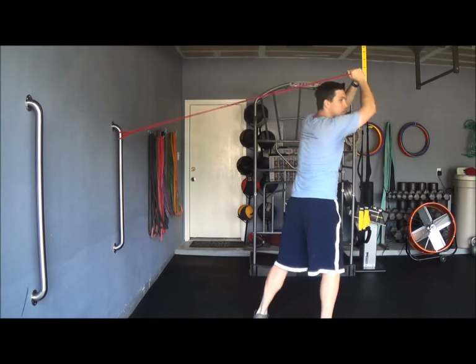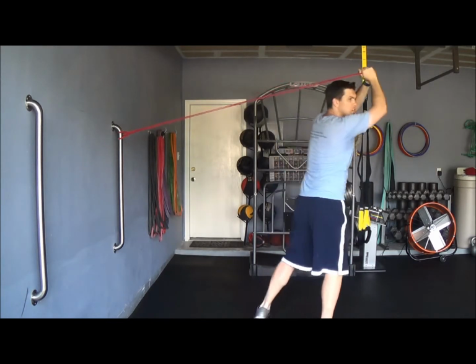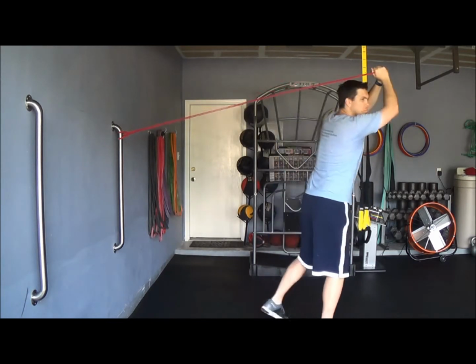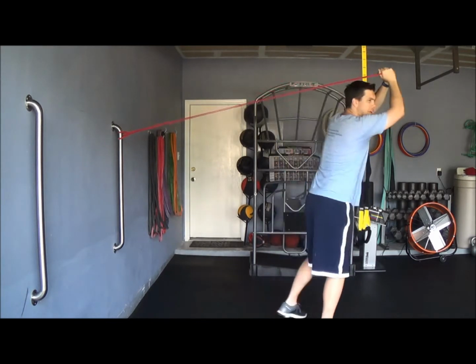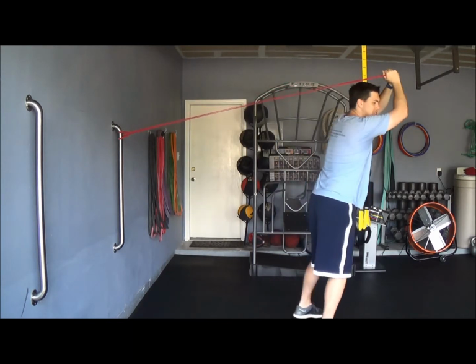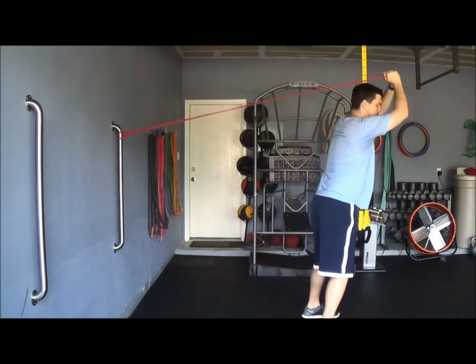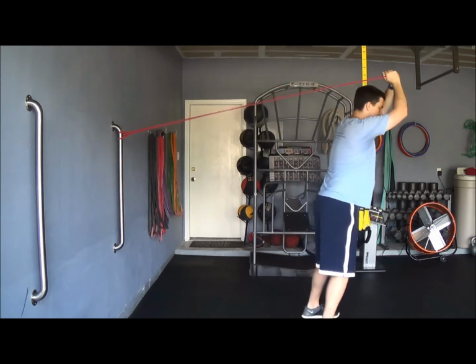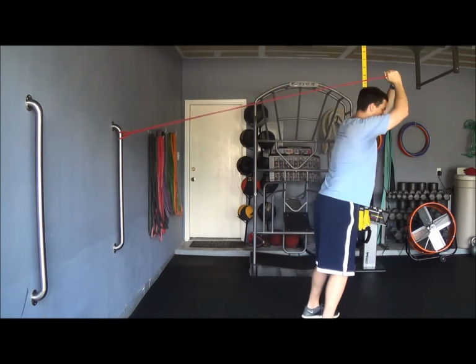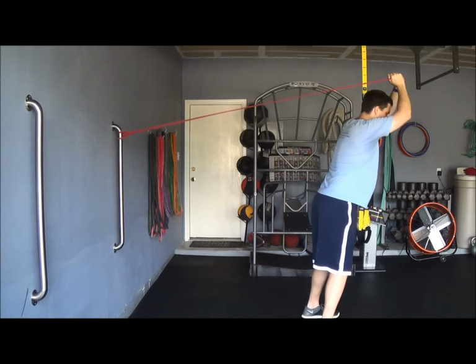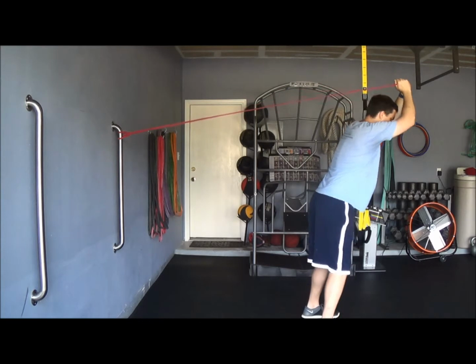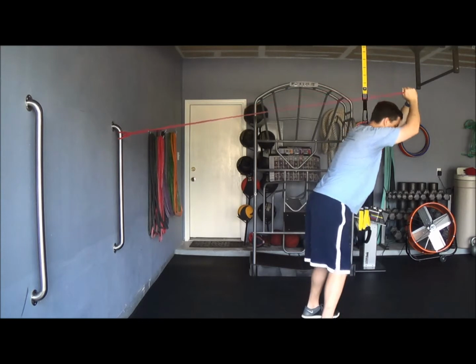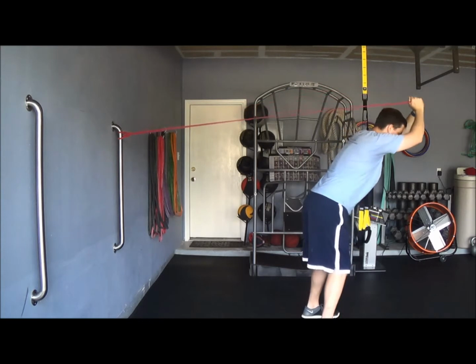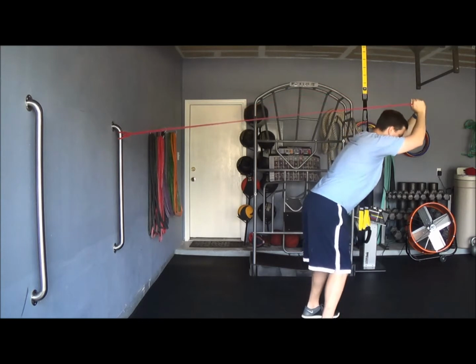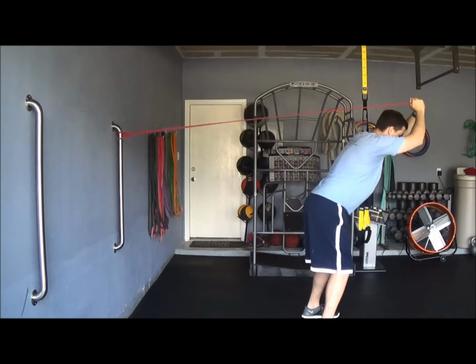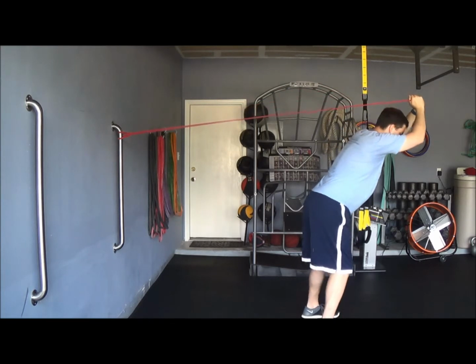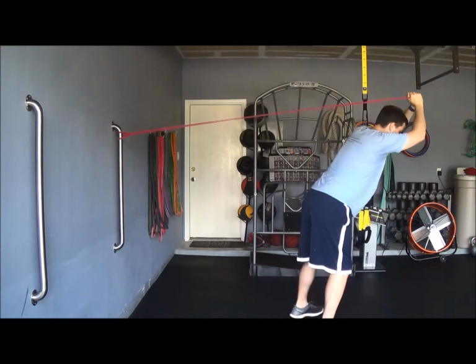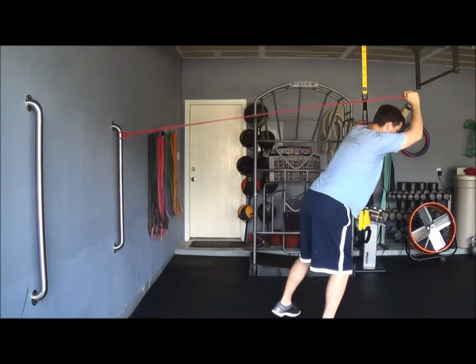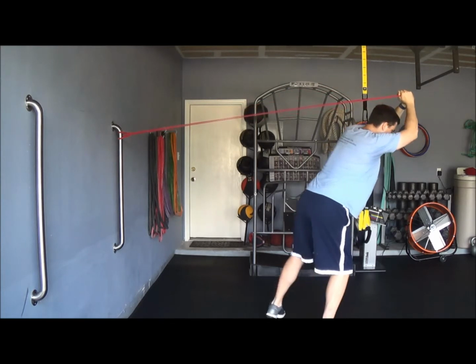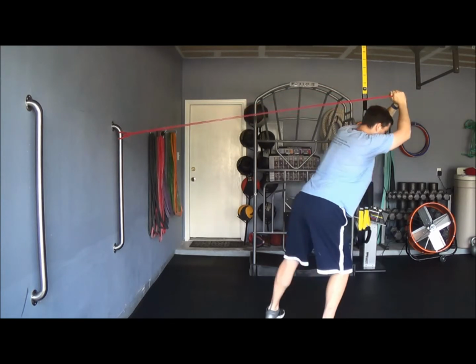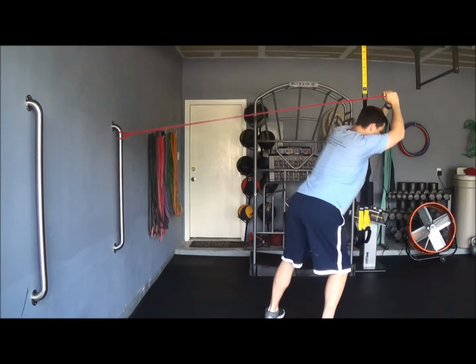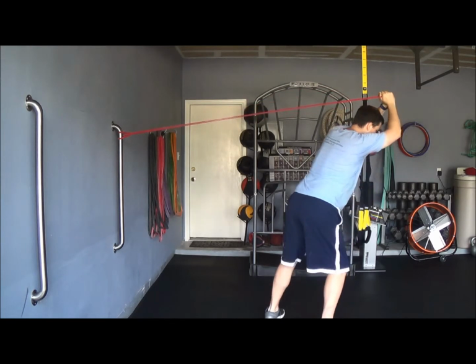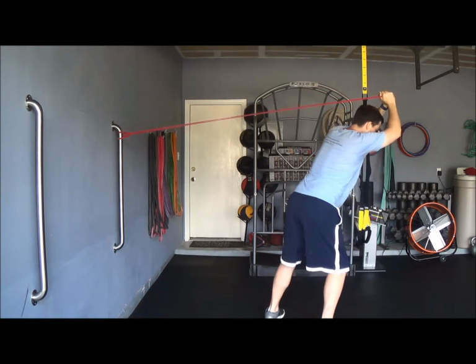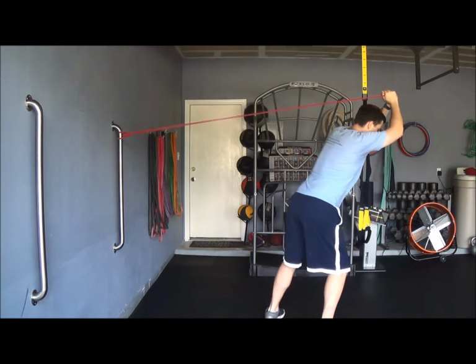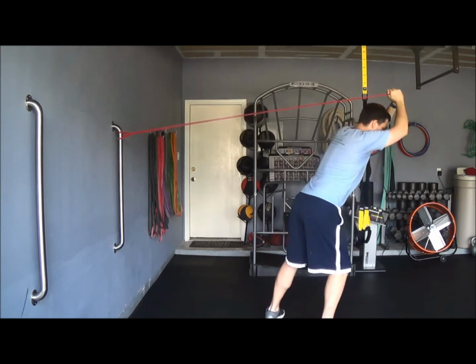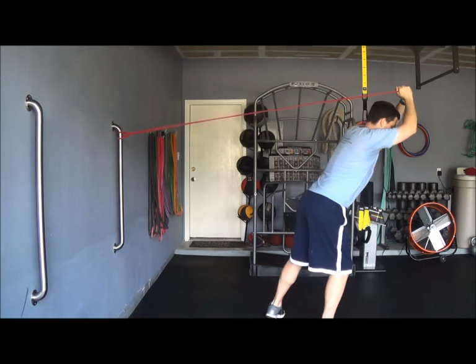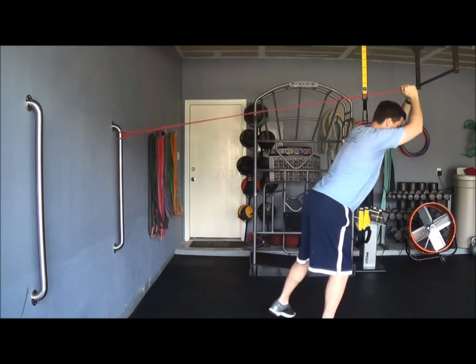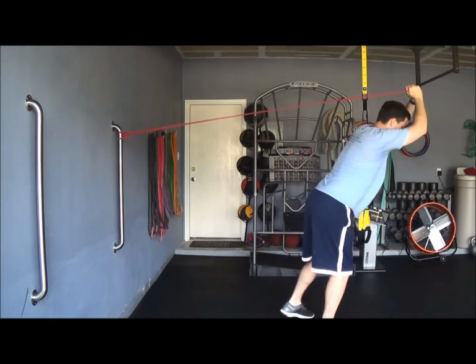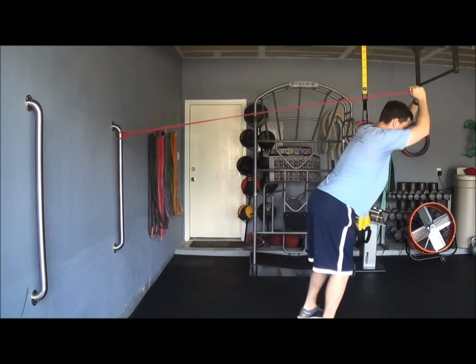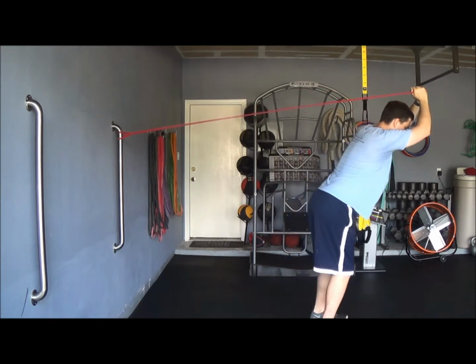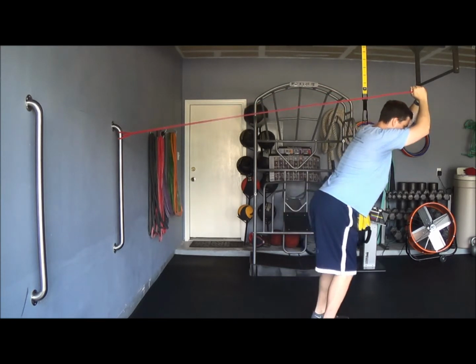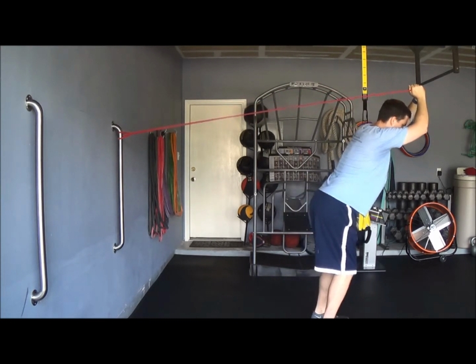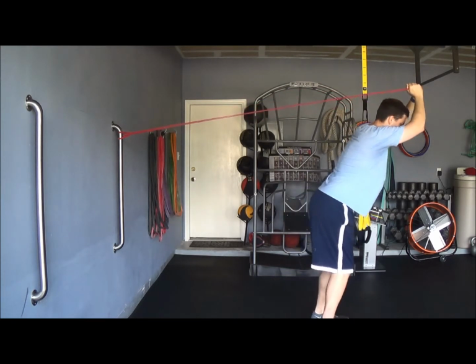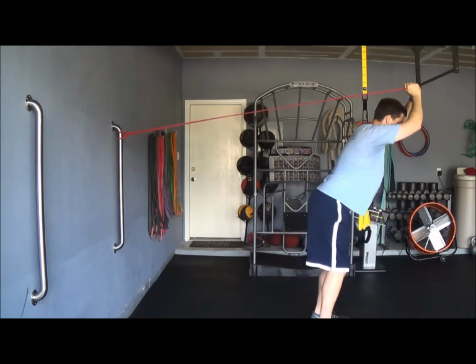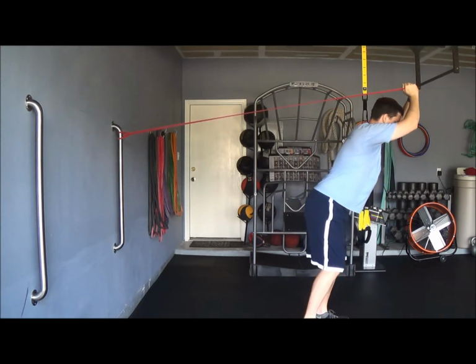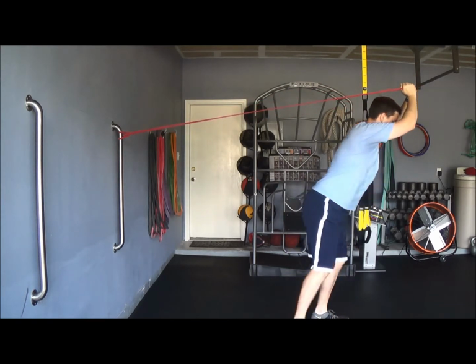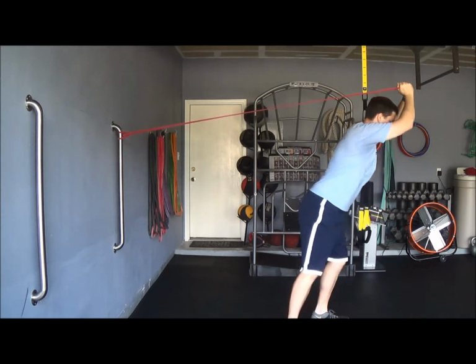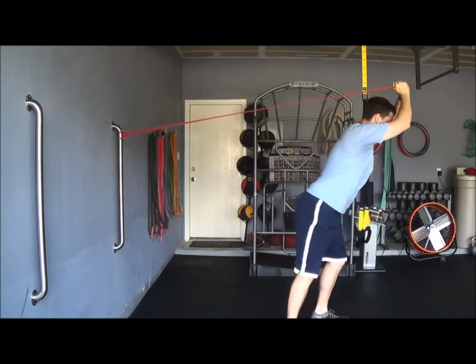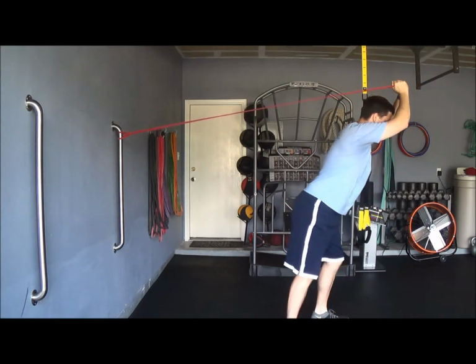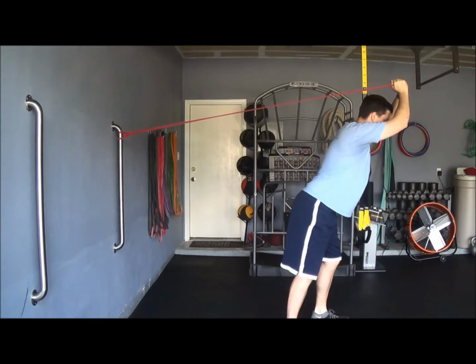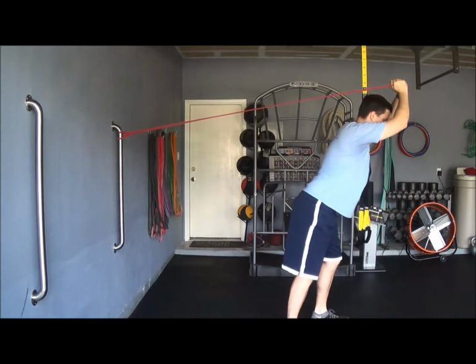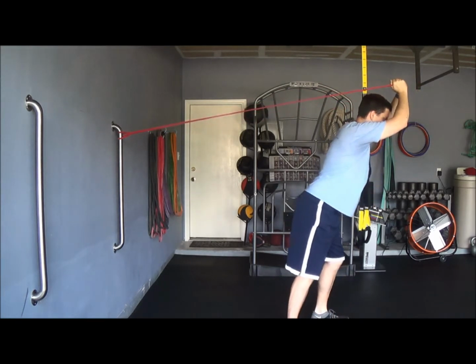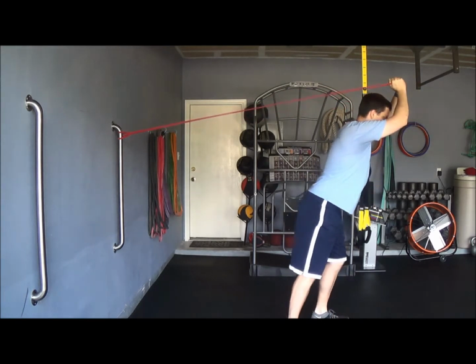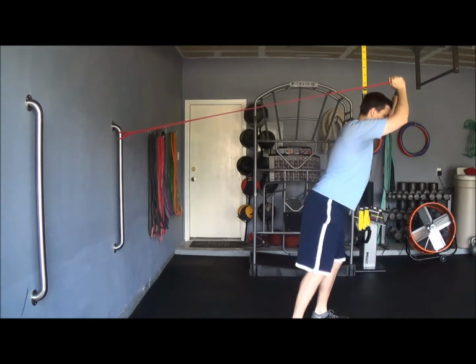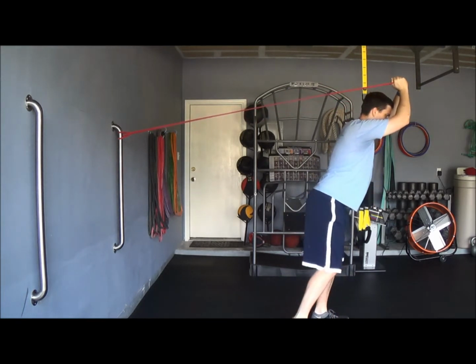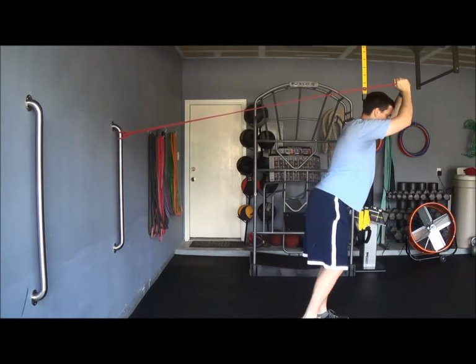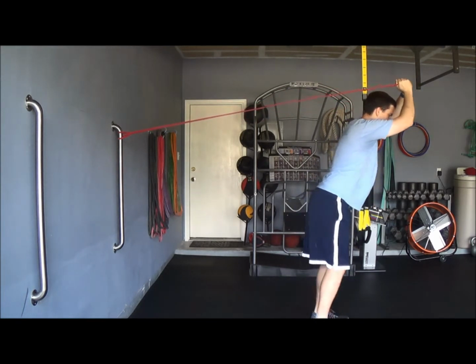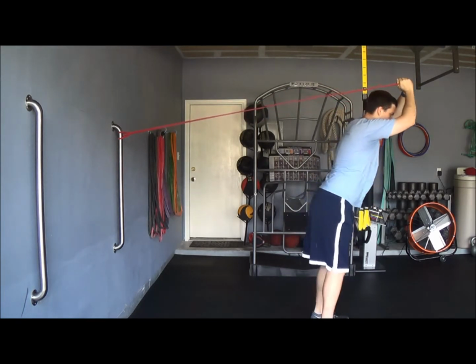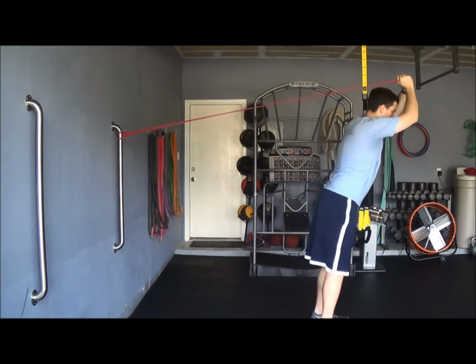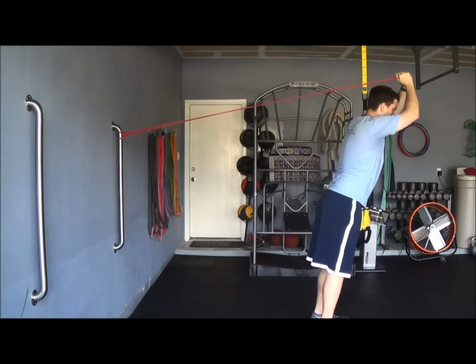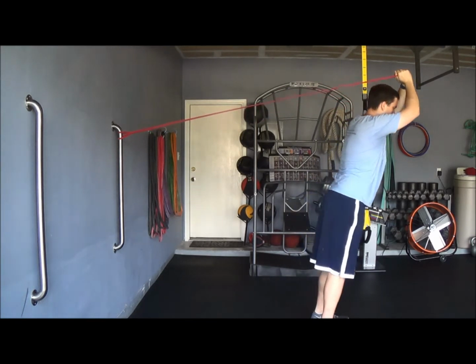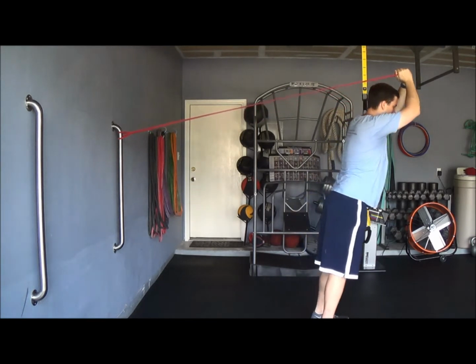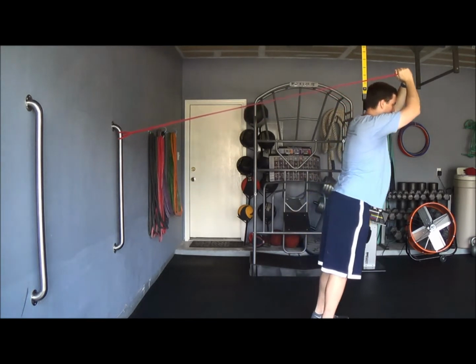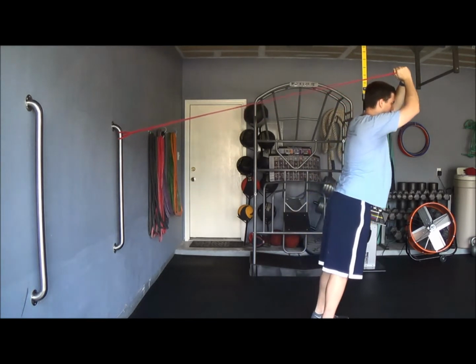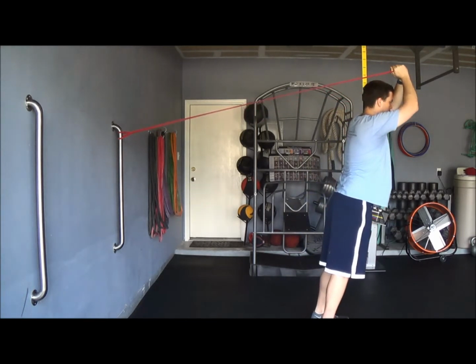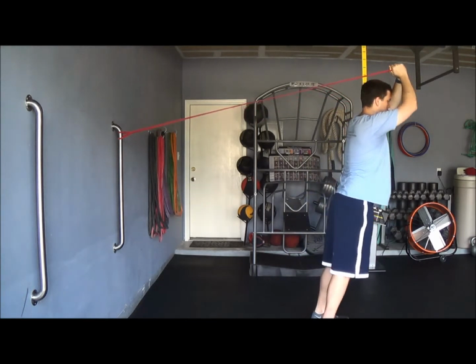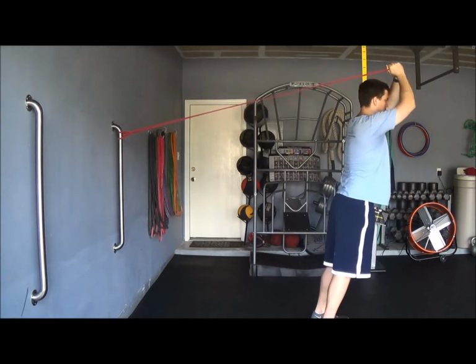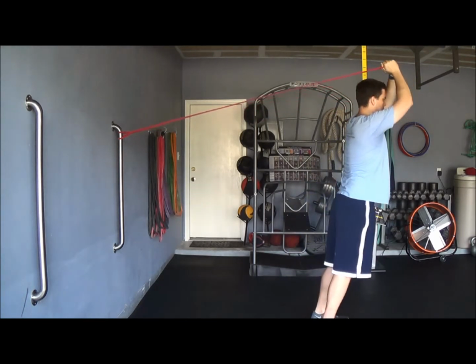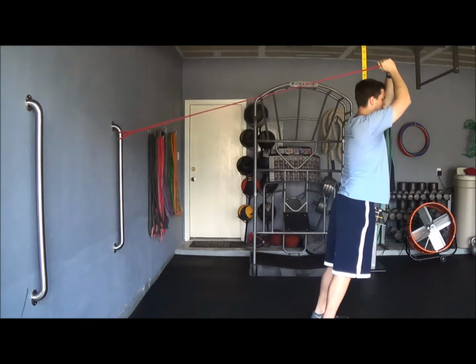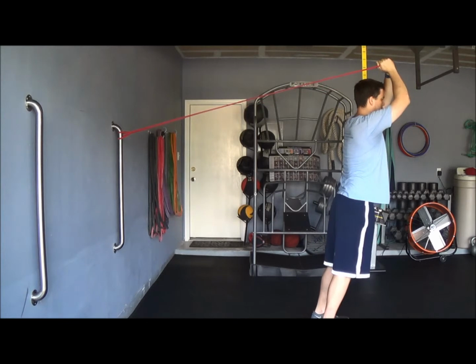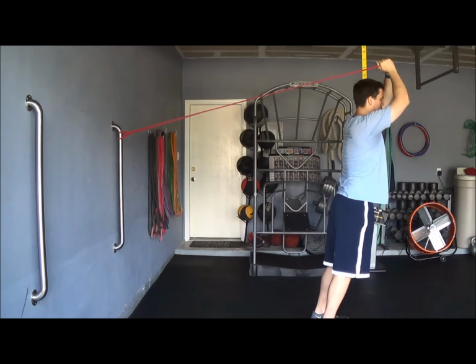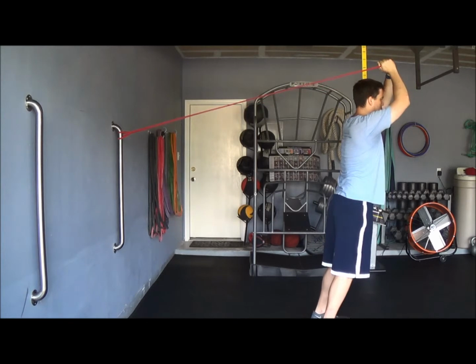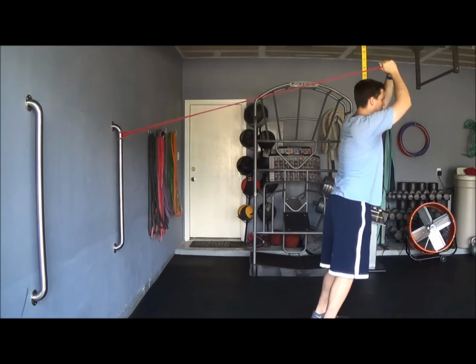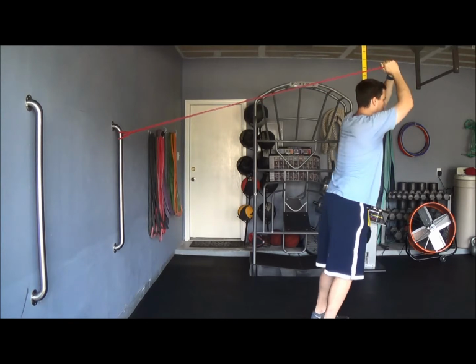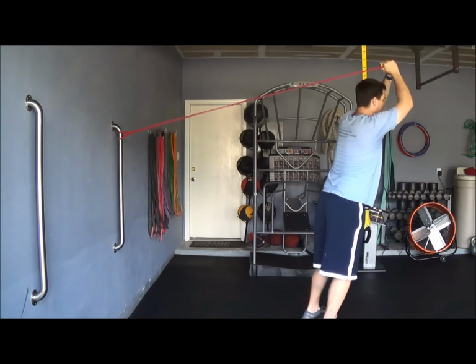You basically don't want to be leaning like this the whole time while stepping, because that's a cheat. You're not really doing anything for your abdominals, so you're going to stay nice and tall.